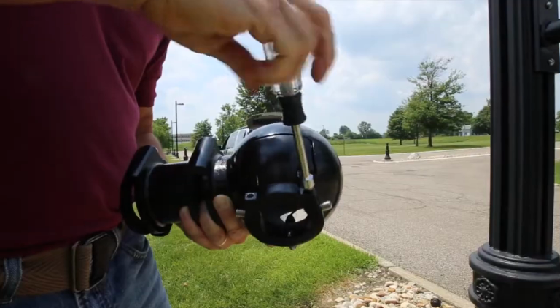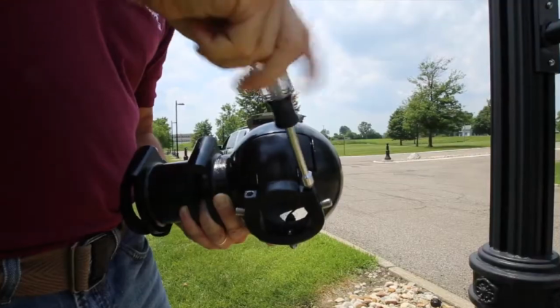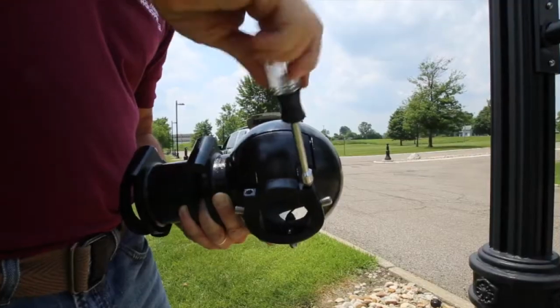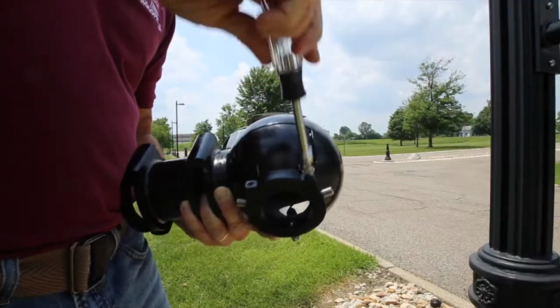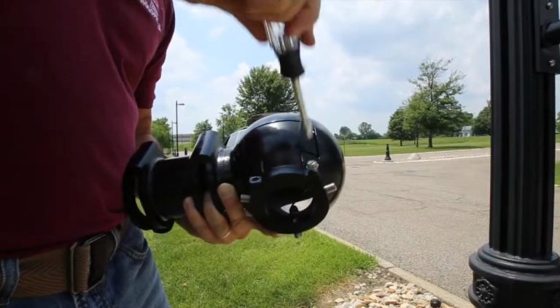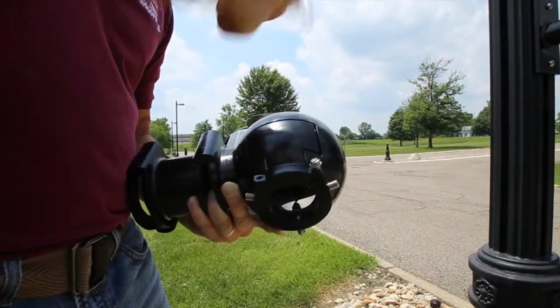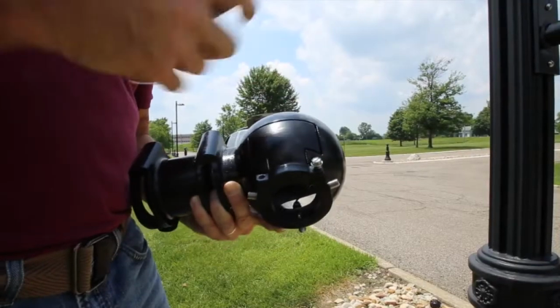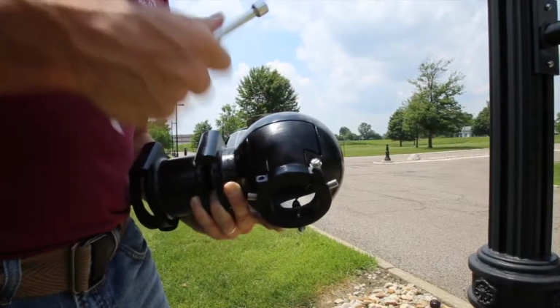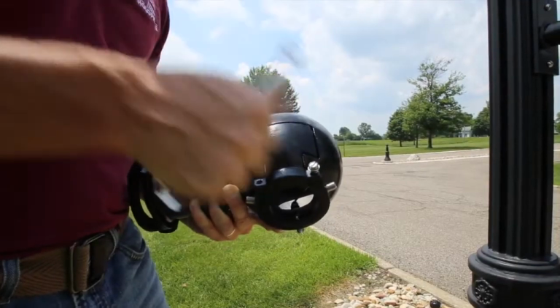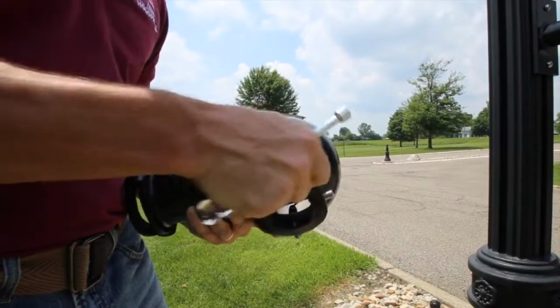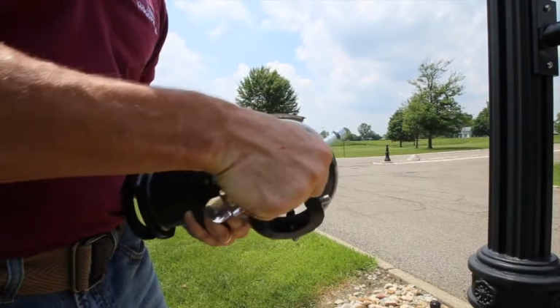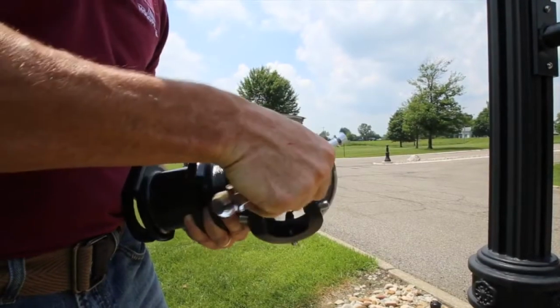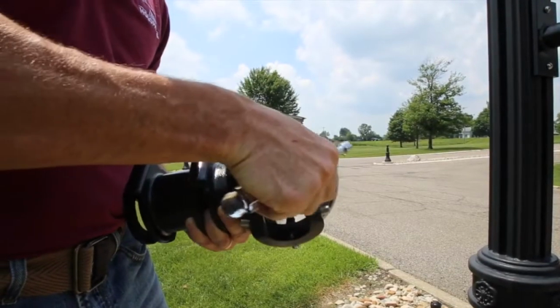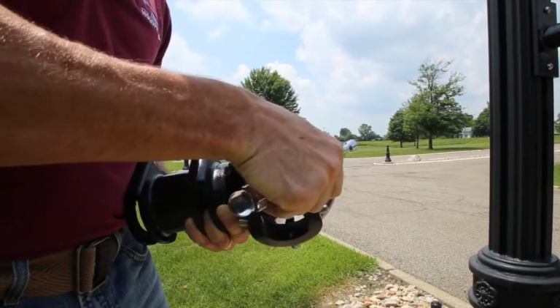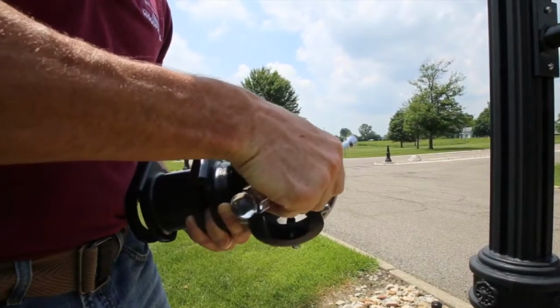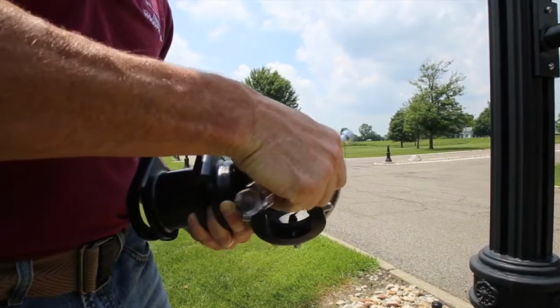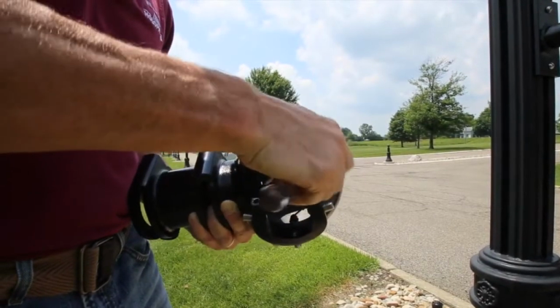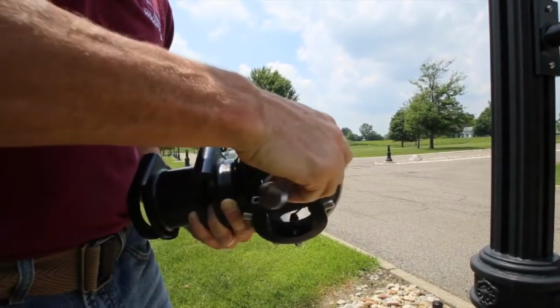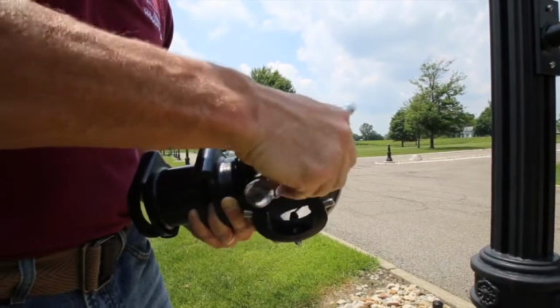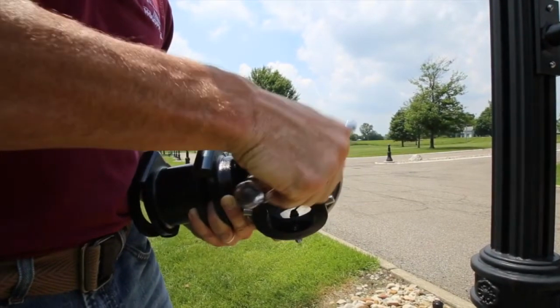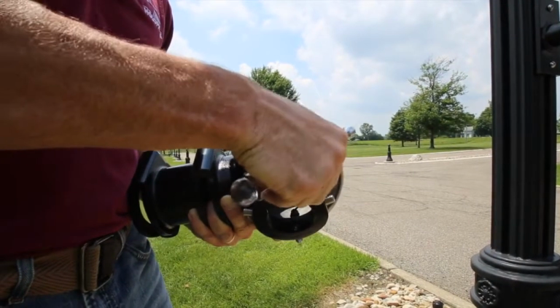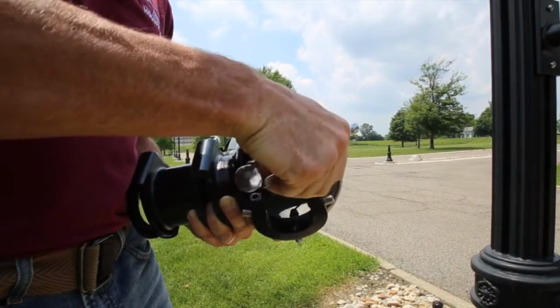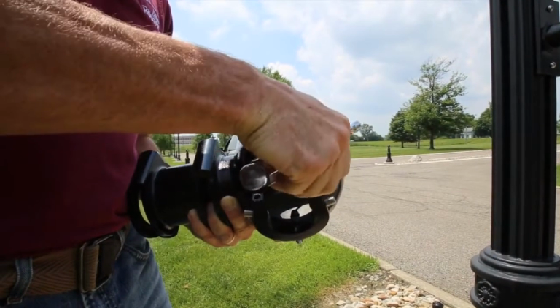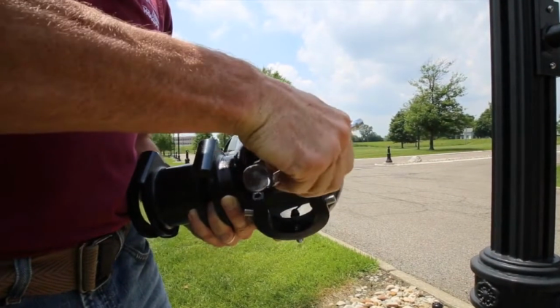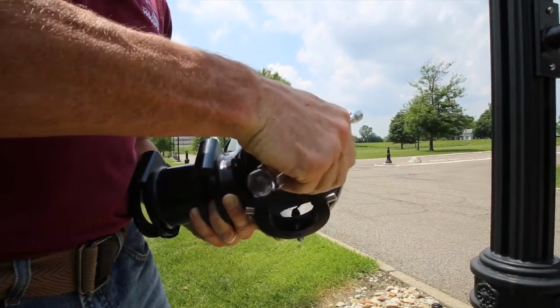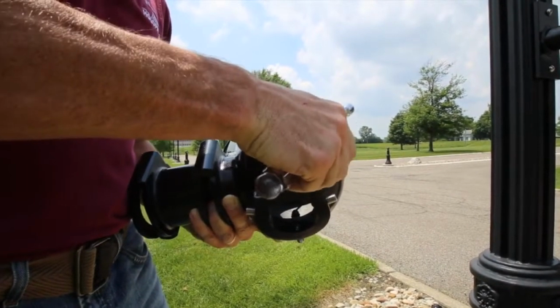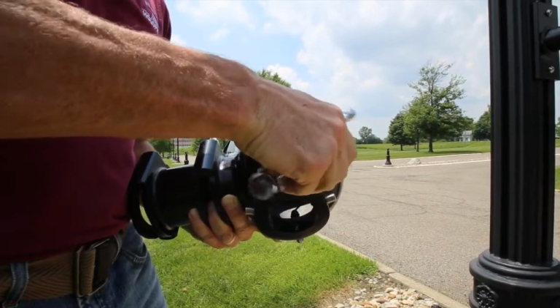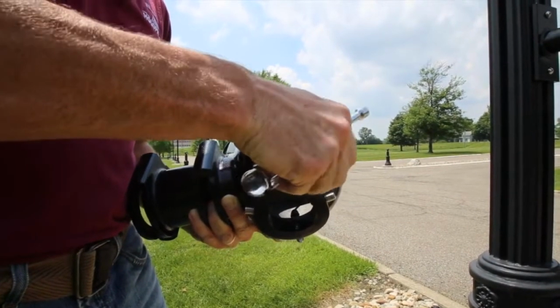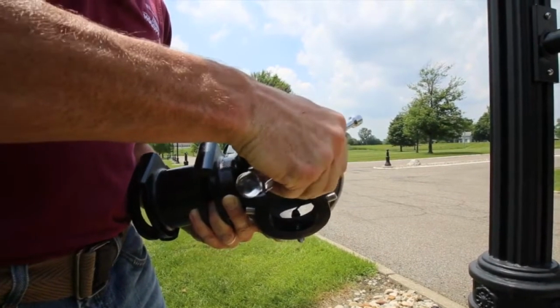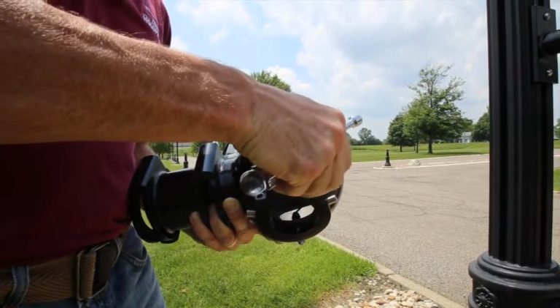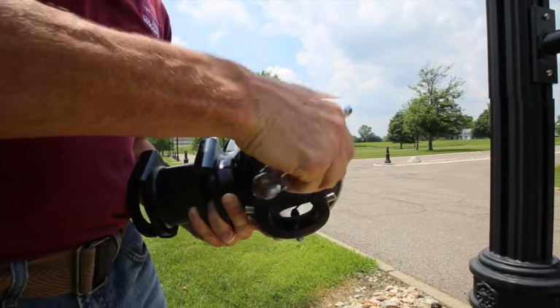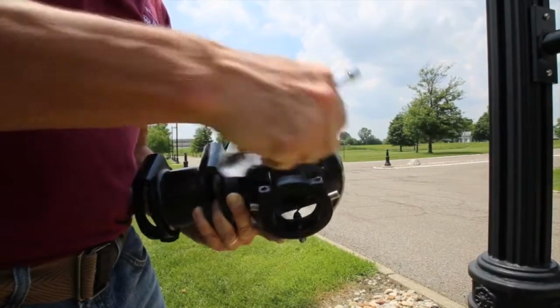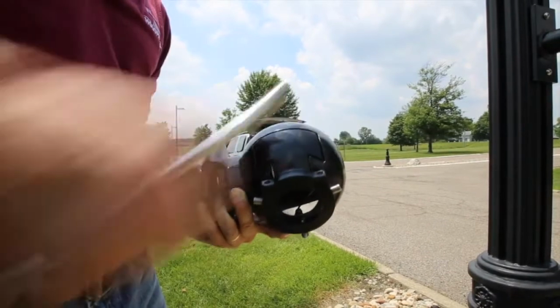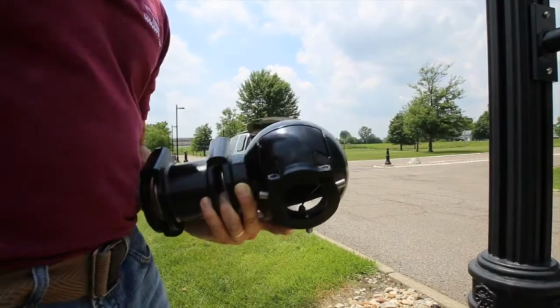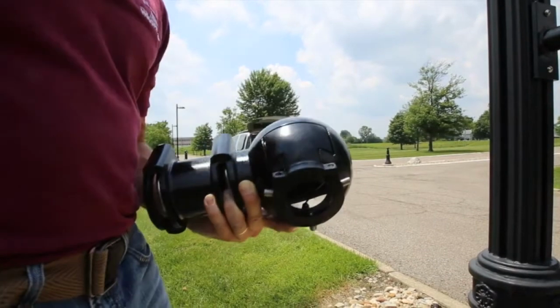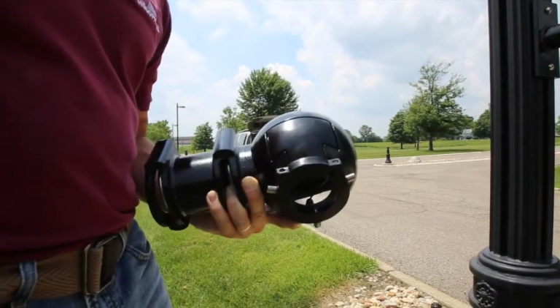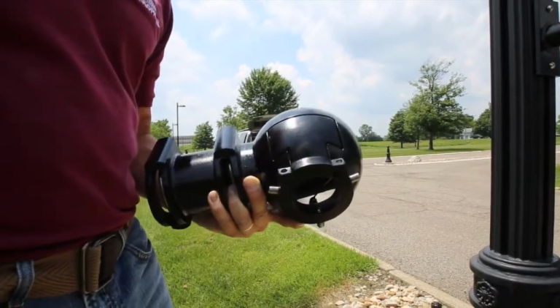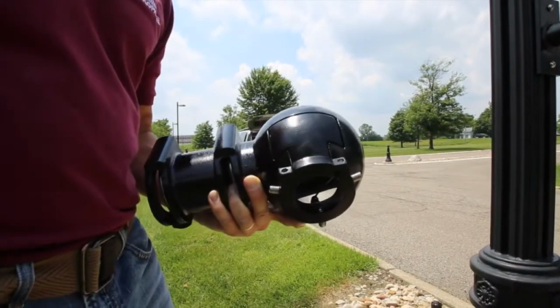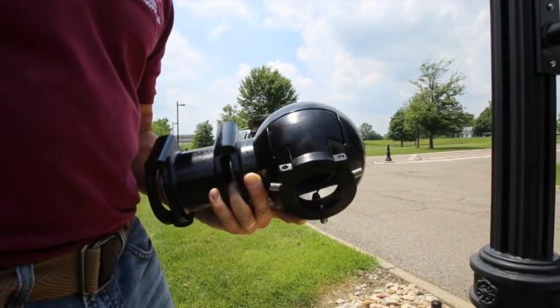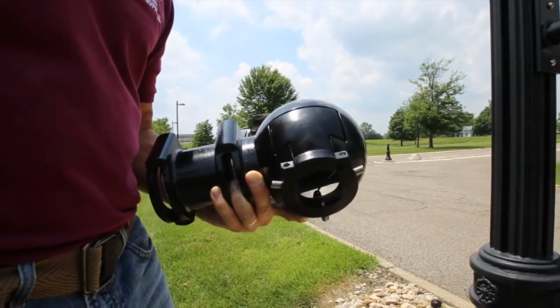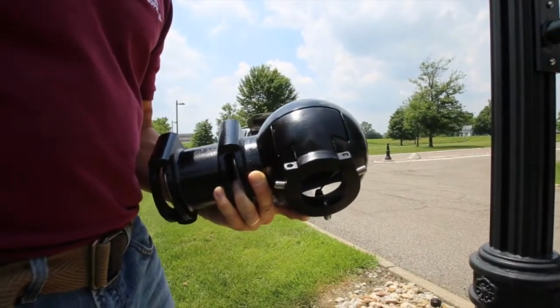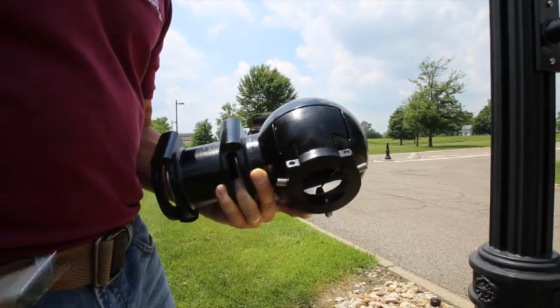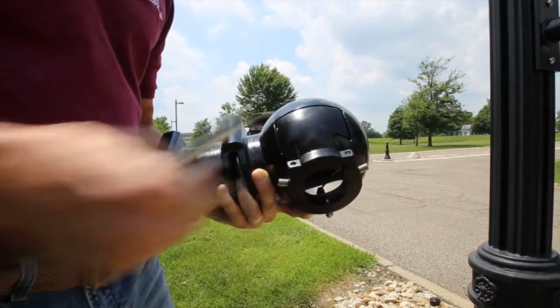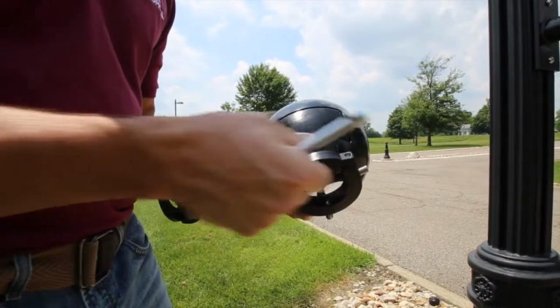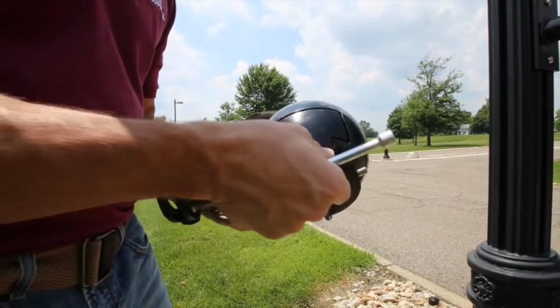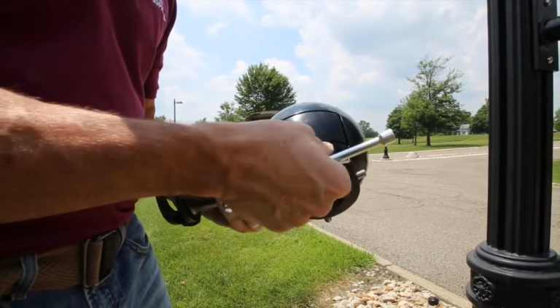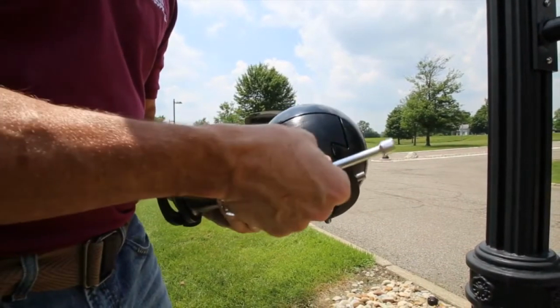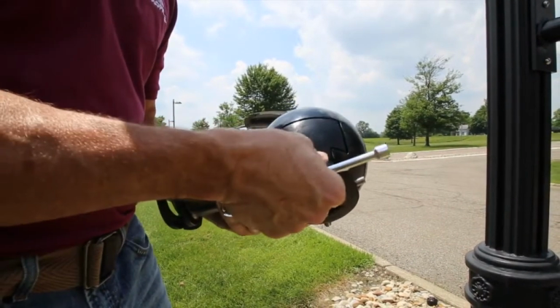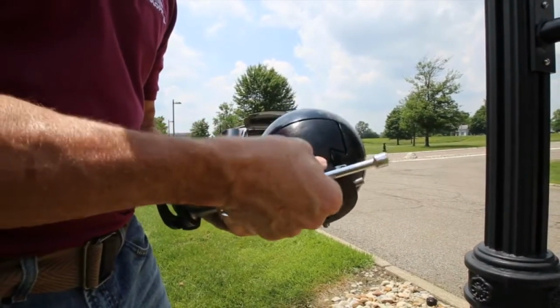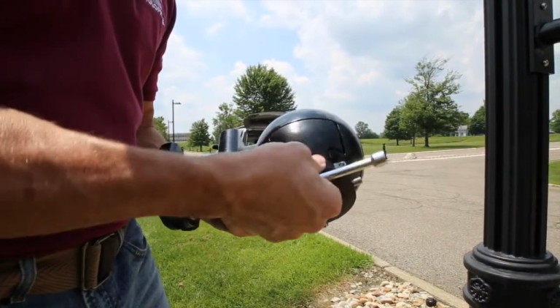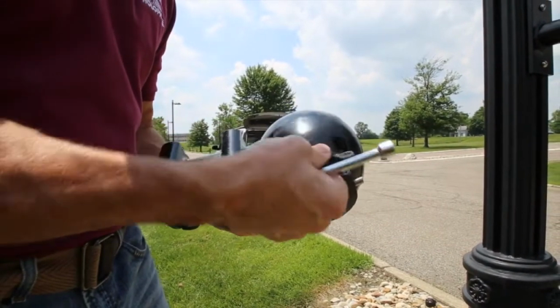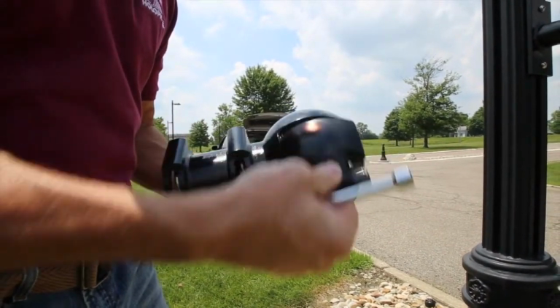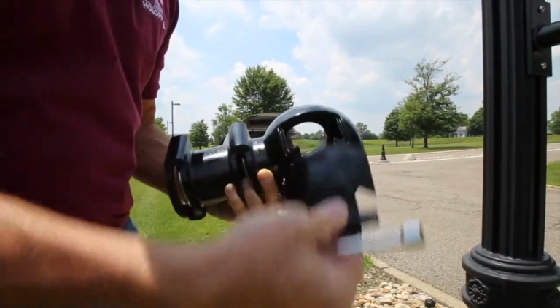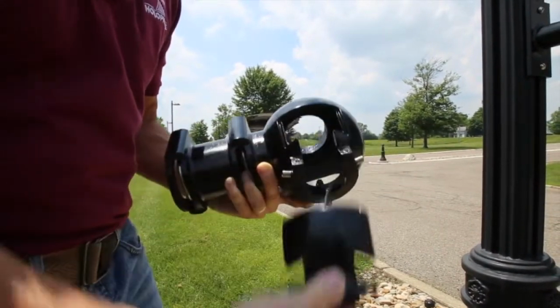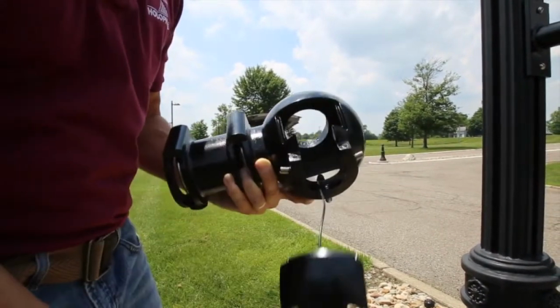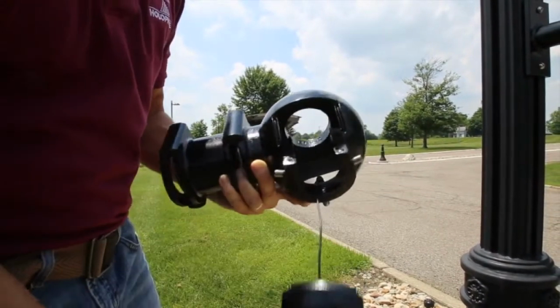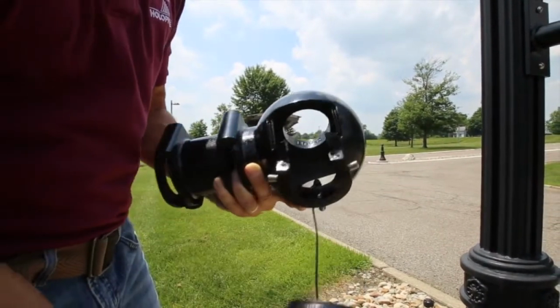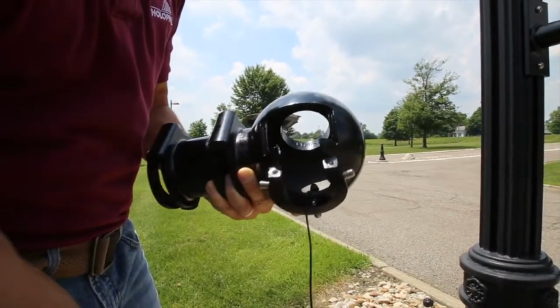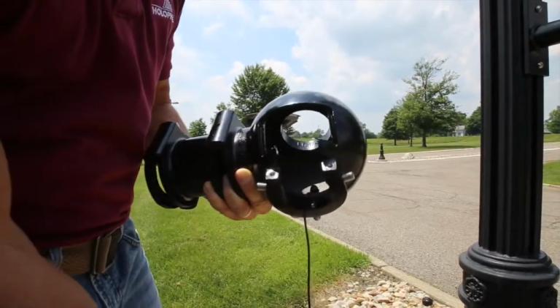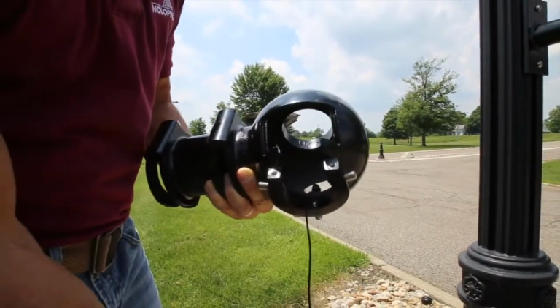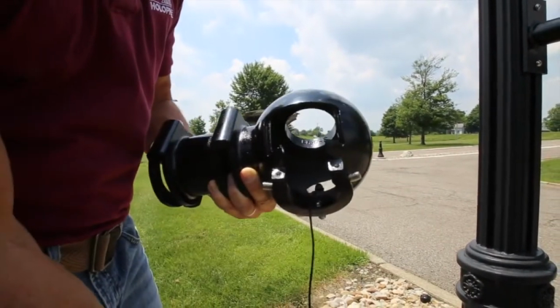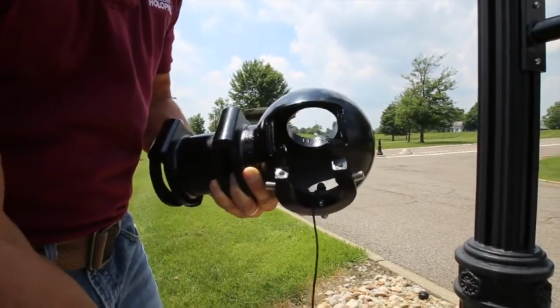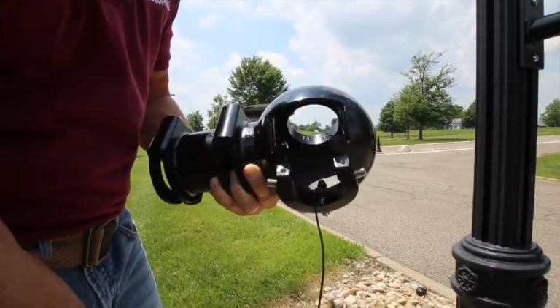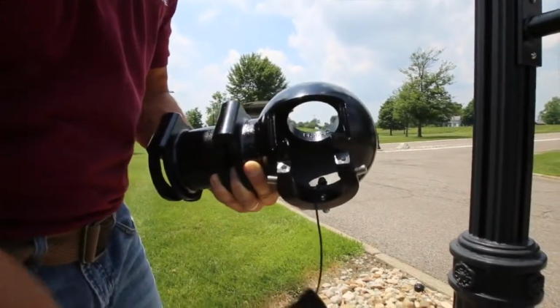Next, remove the access door from the side of the quick fitter. The door can hang from the attached lanyard.